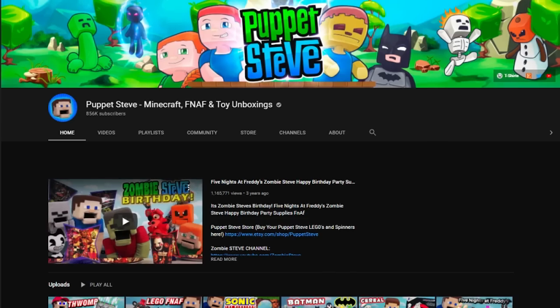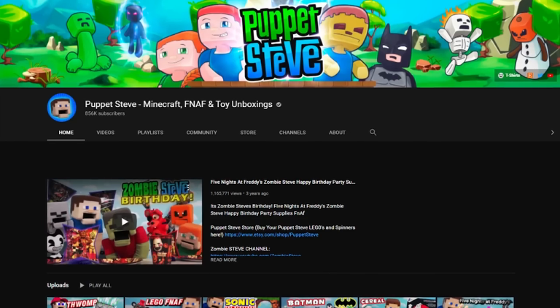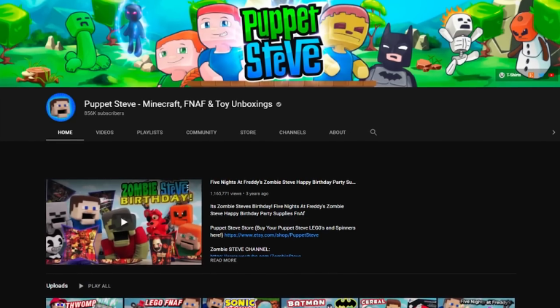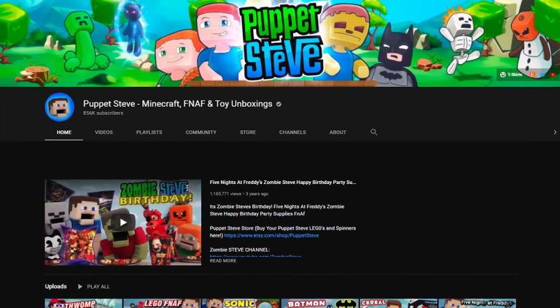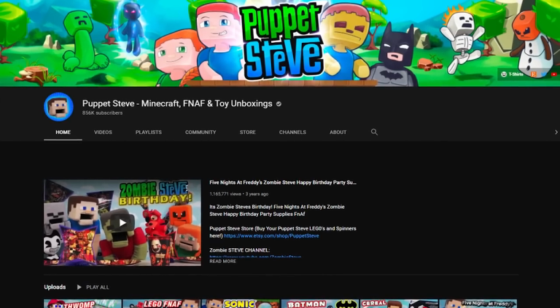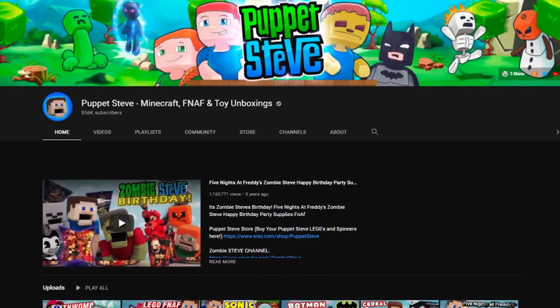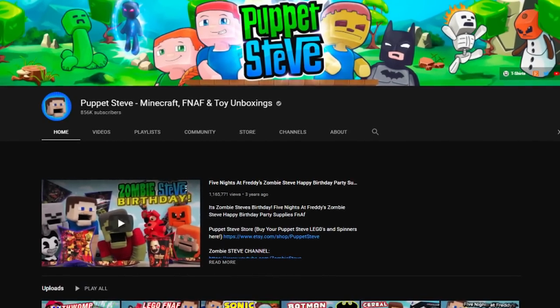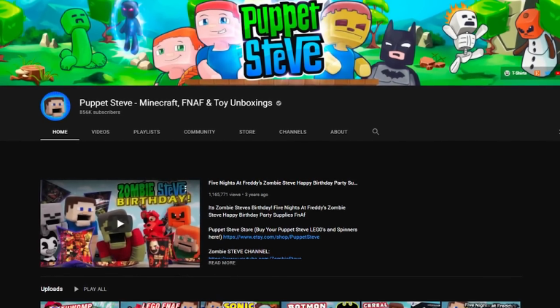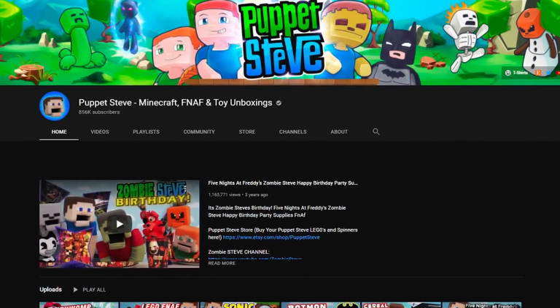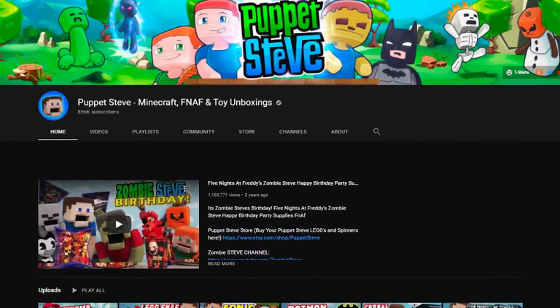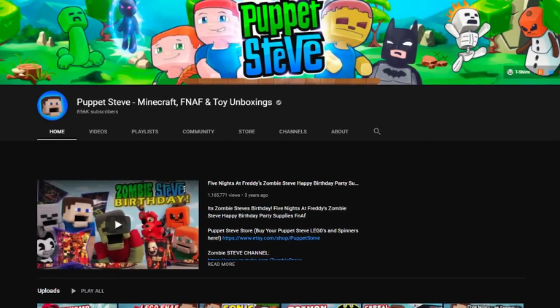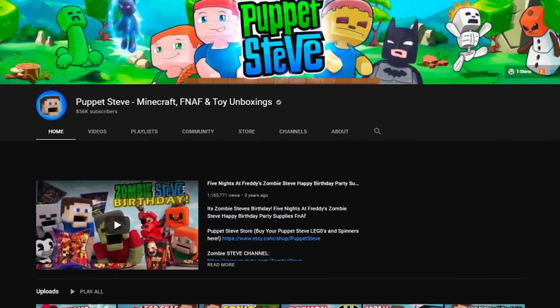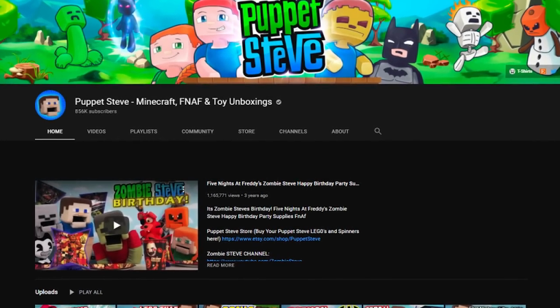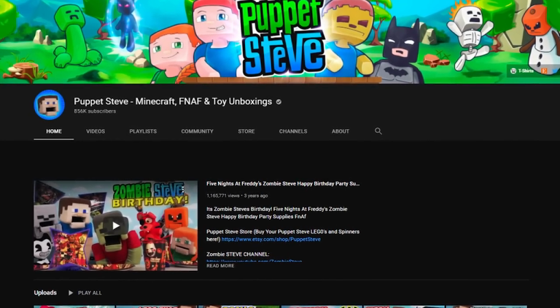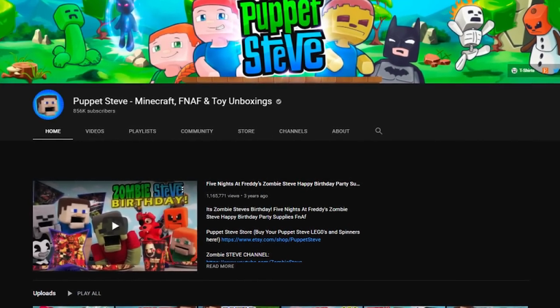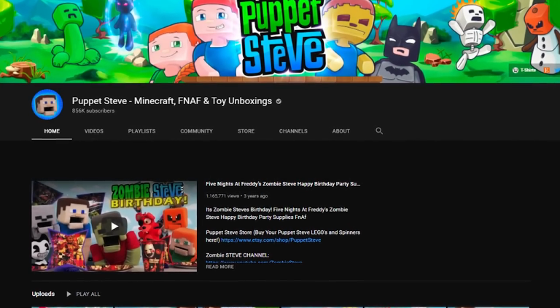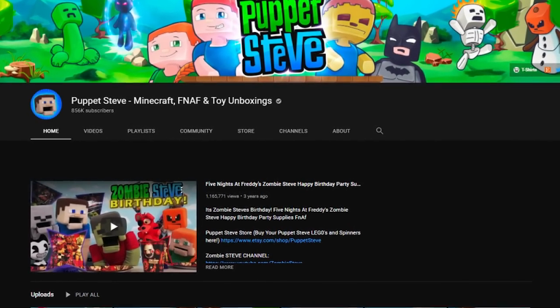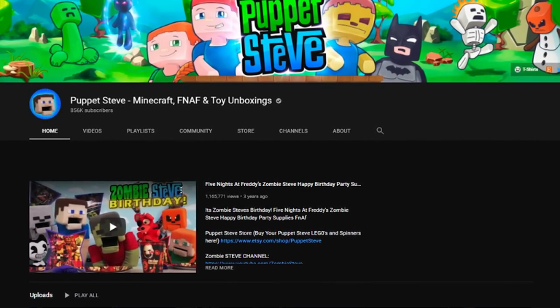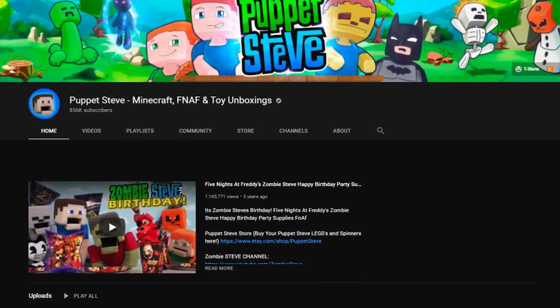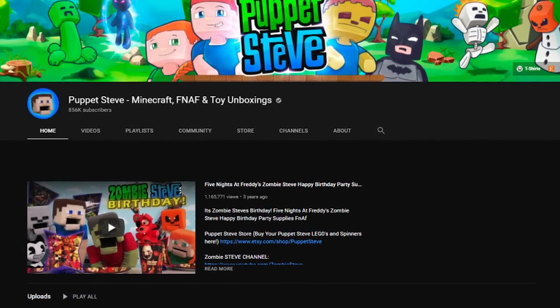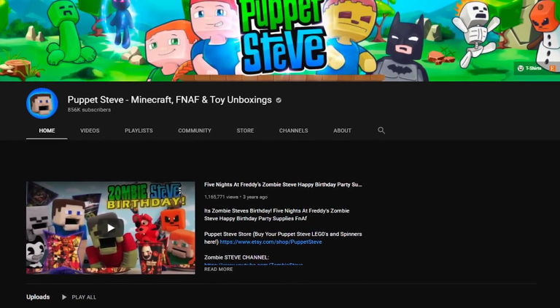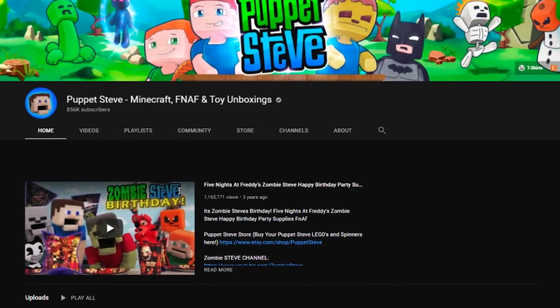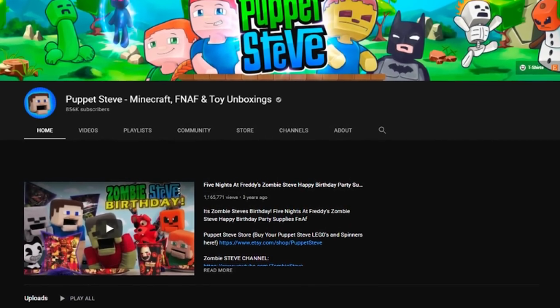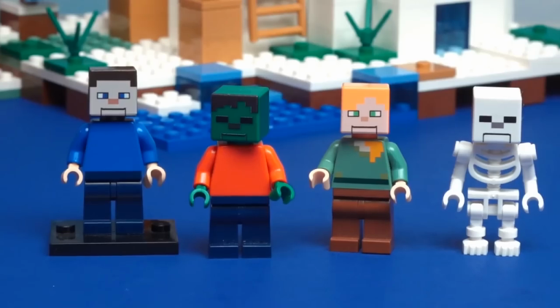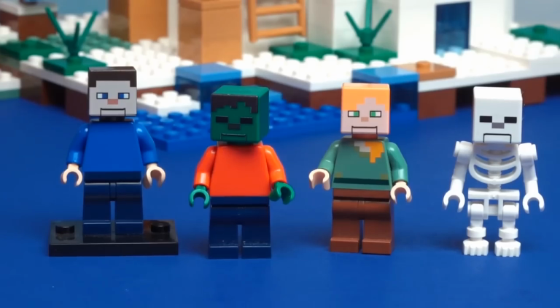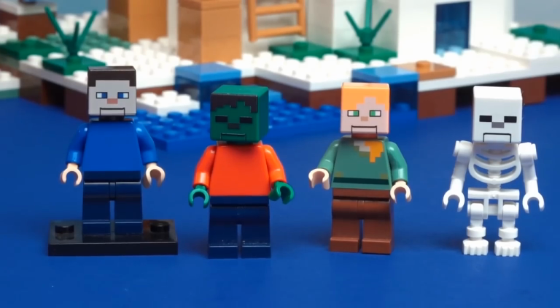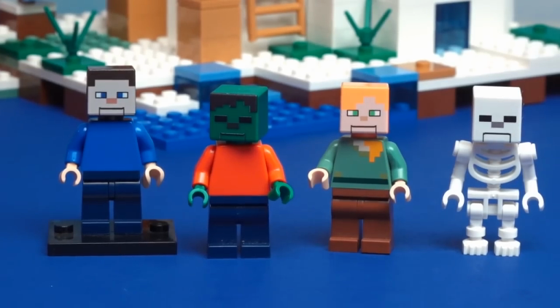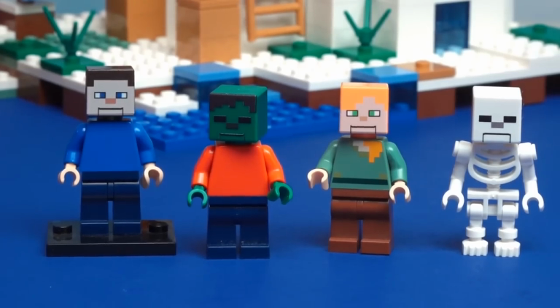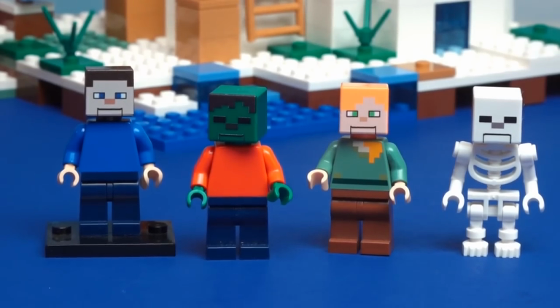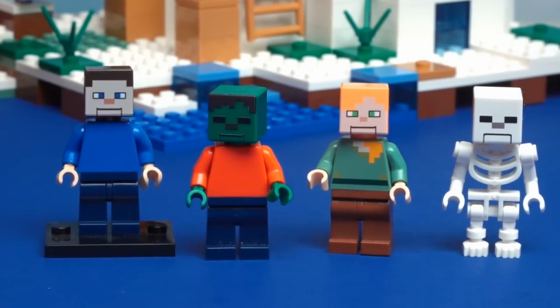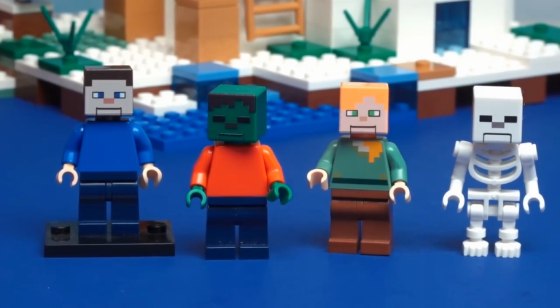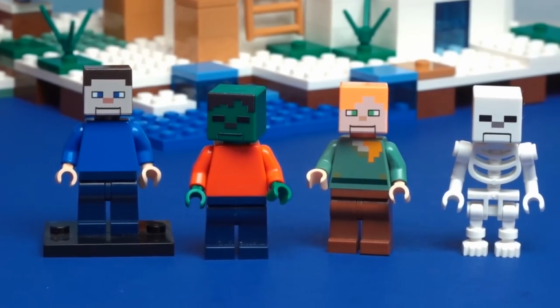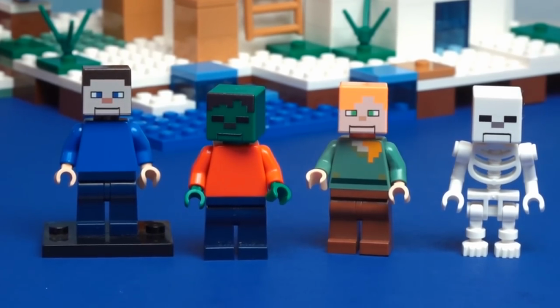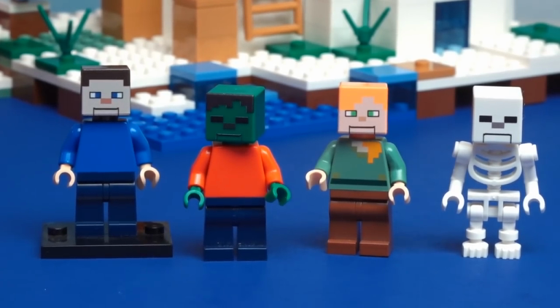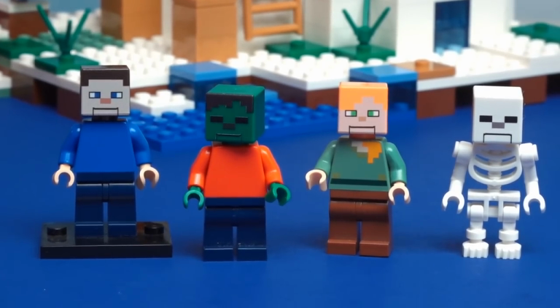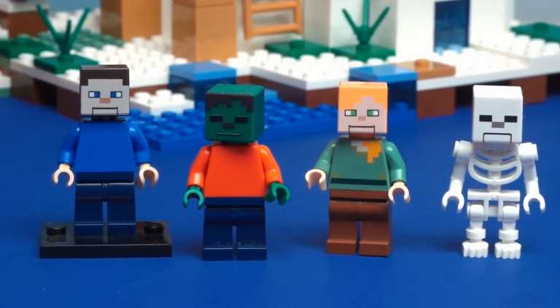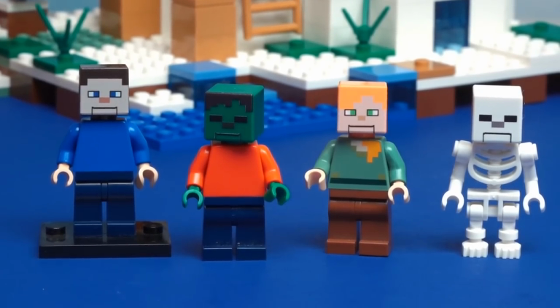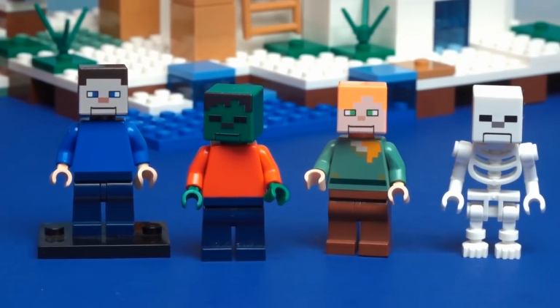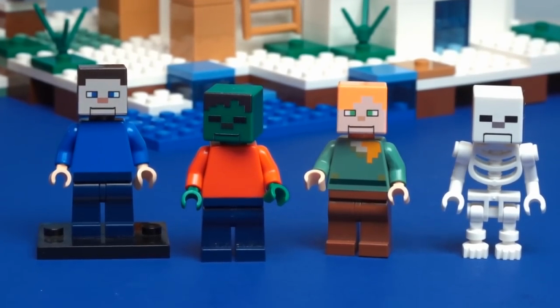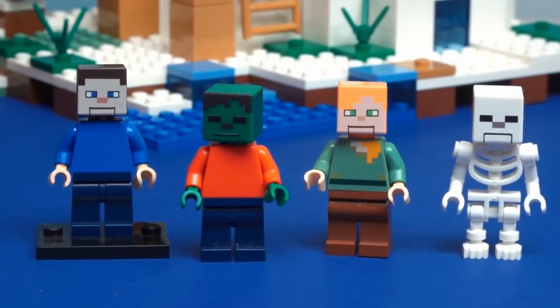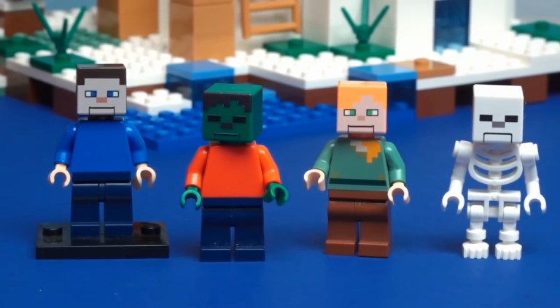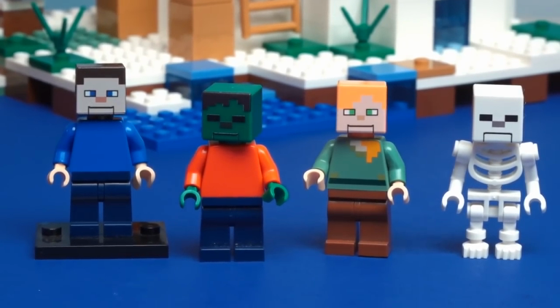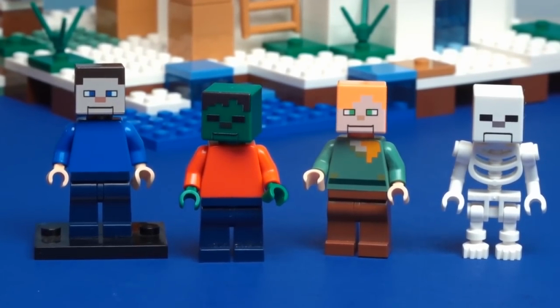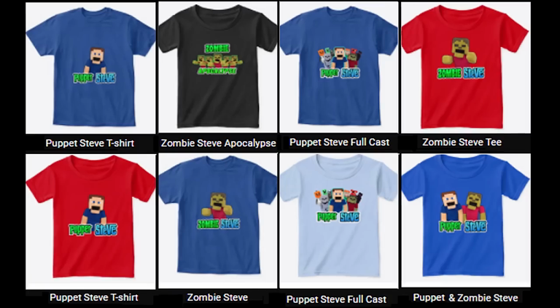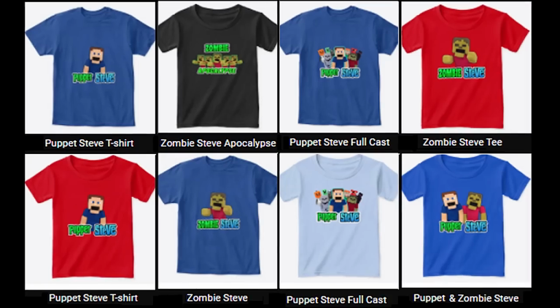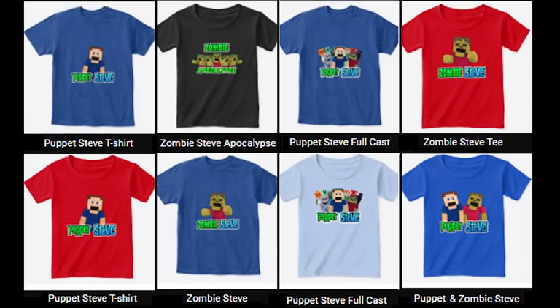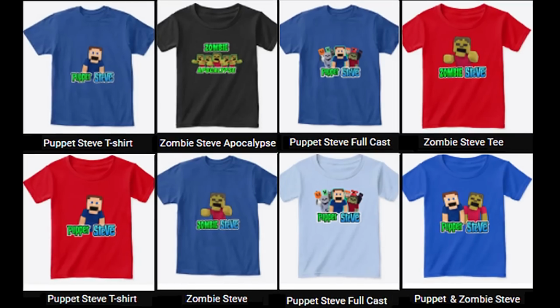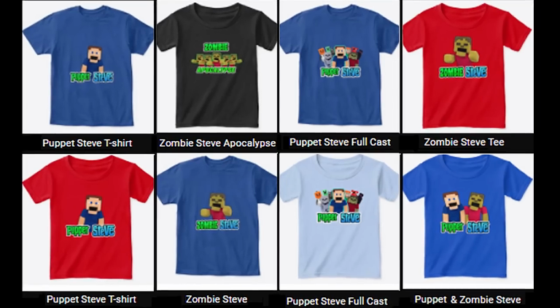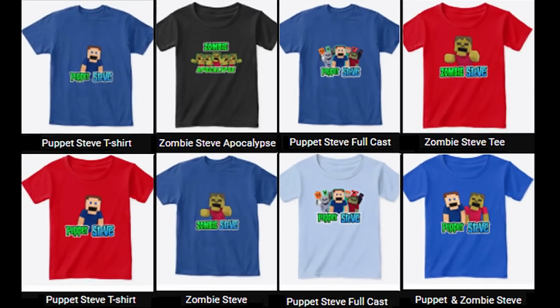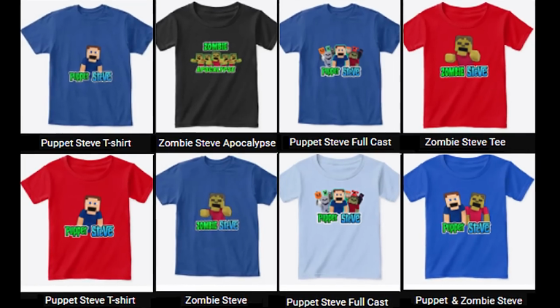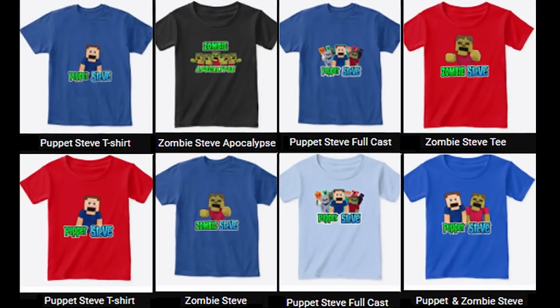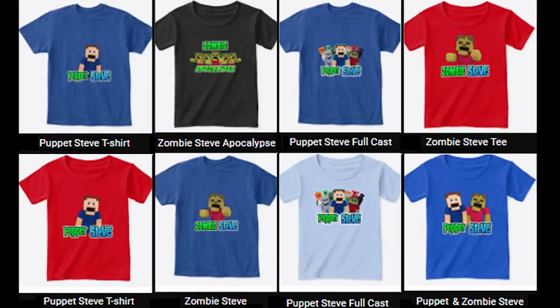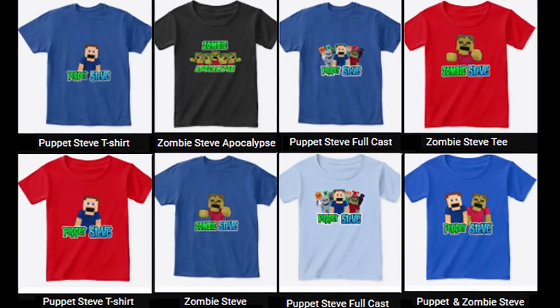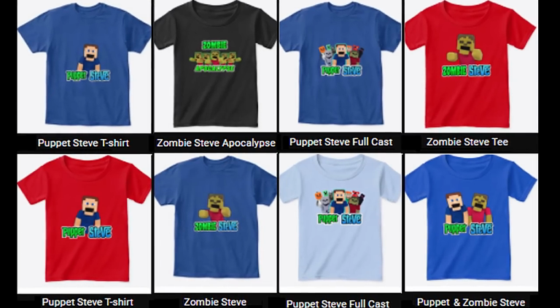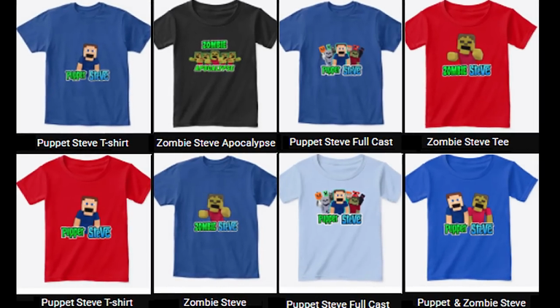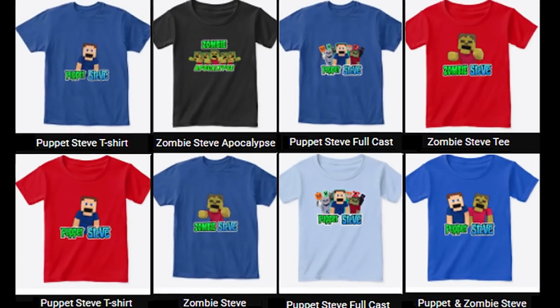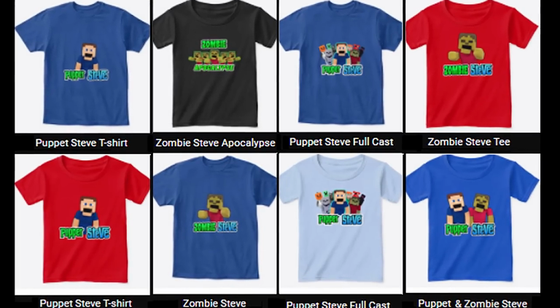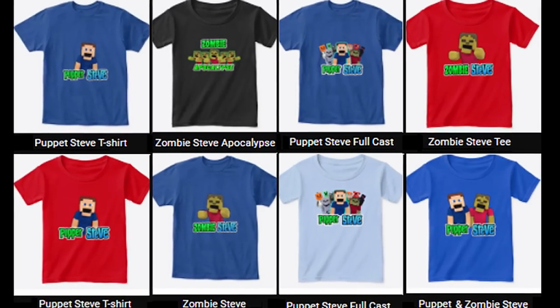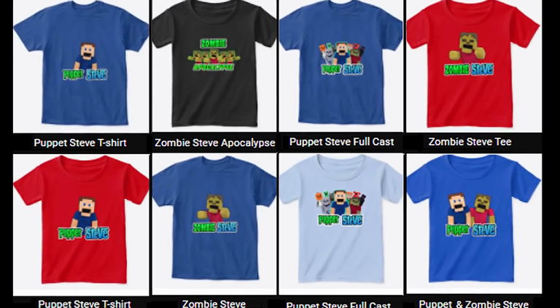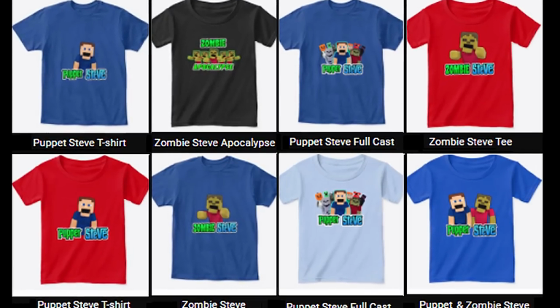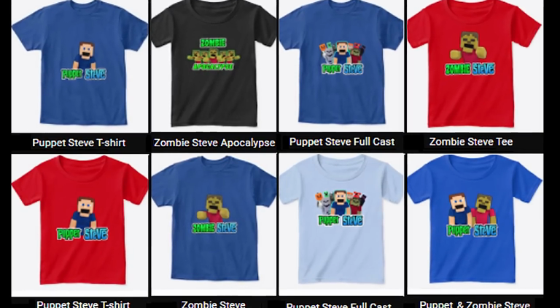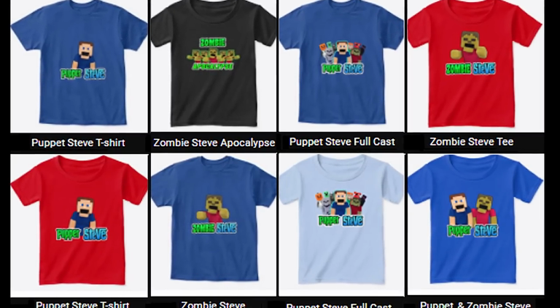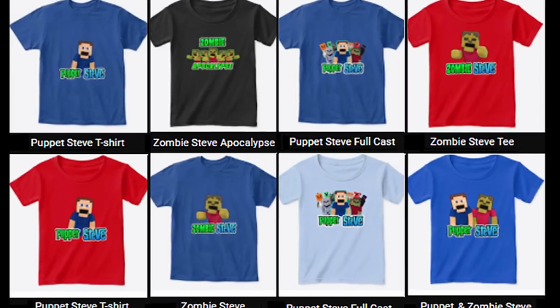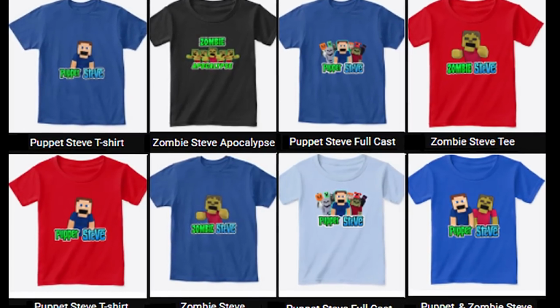Make sure you check out the links in our description to purchase Puppet Steve Legos and to check out our new line of Puppet Steve shirts.